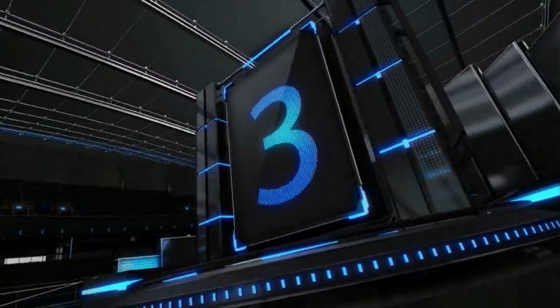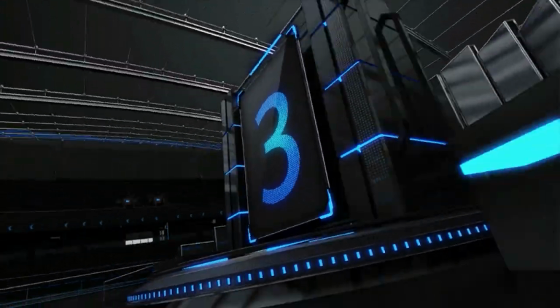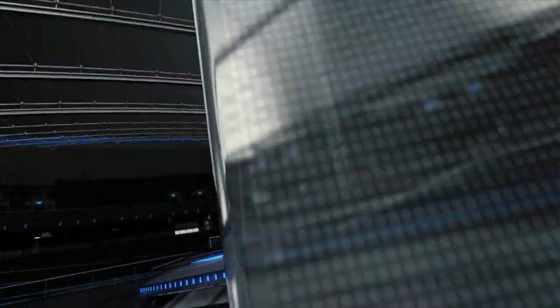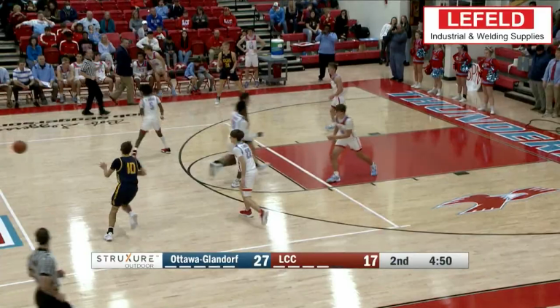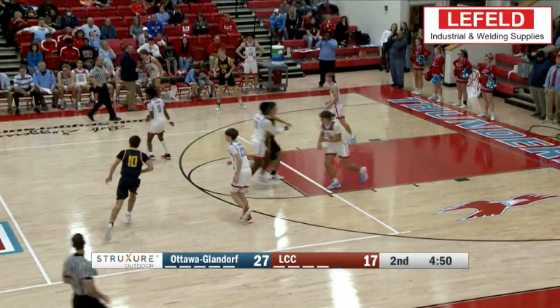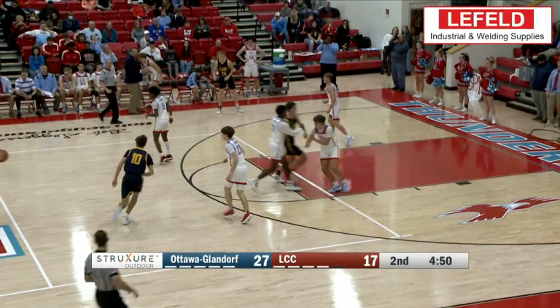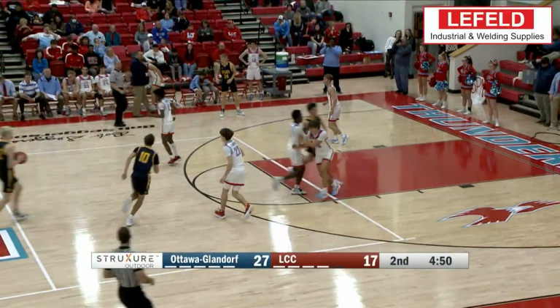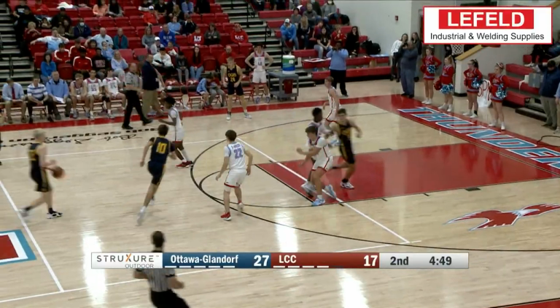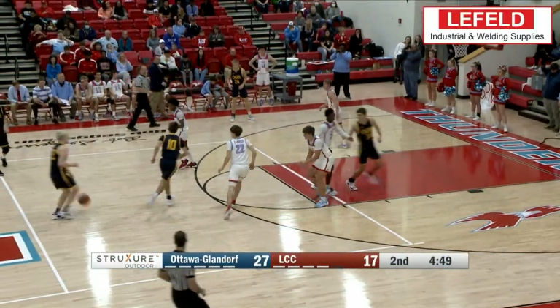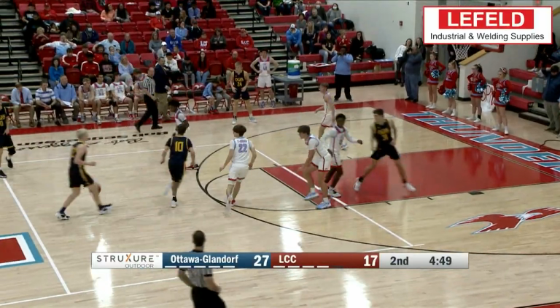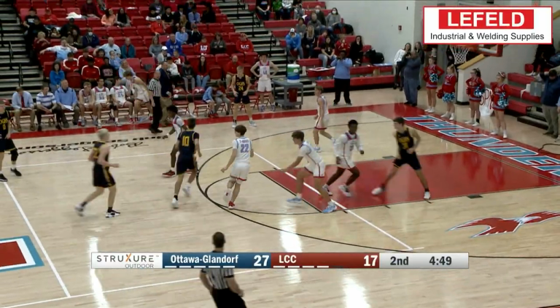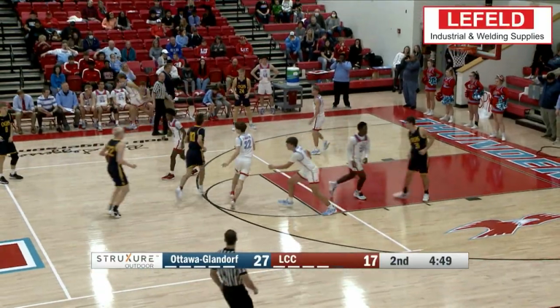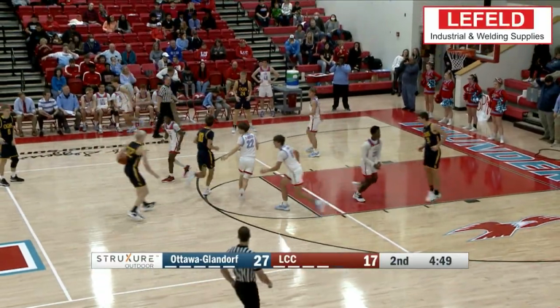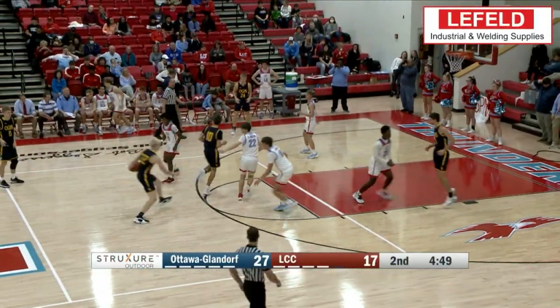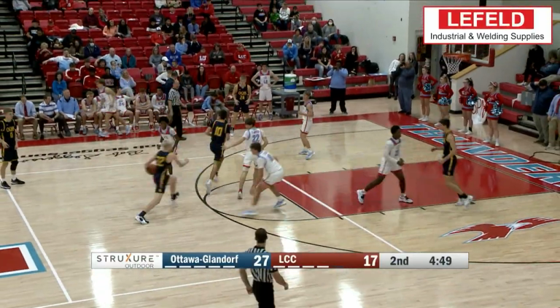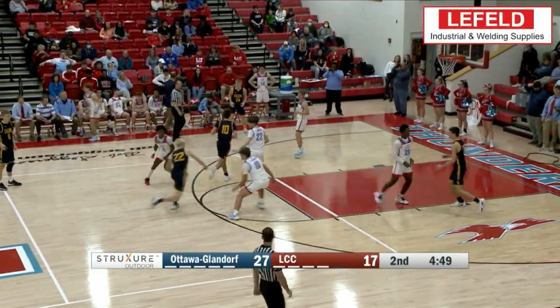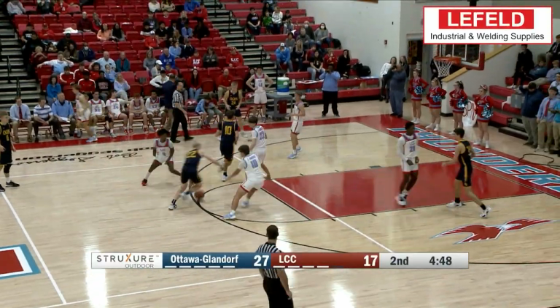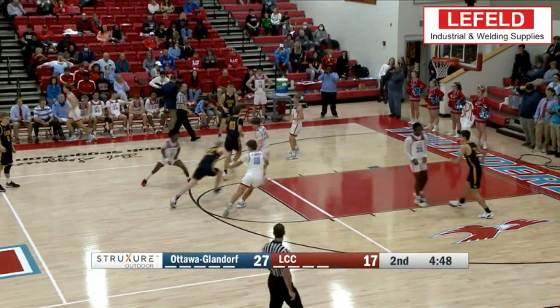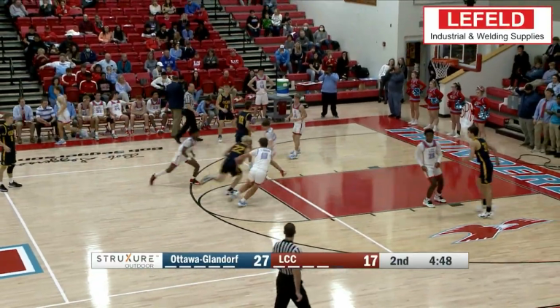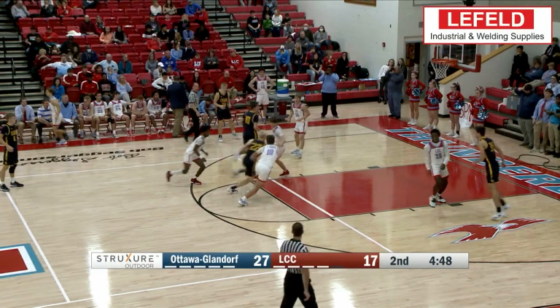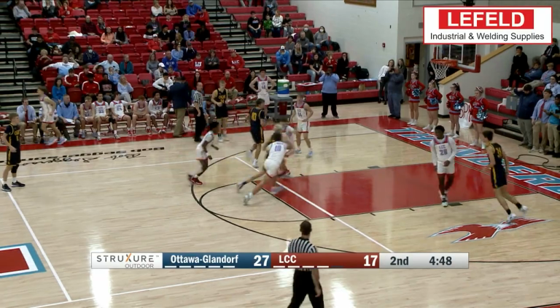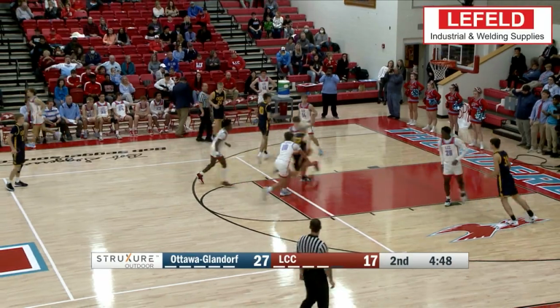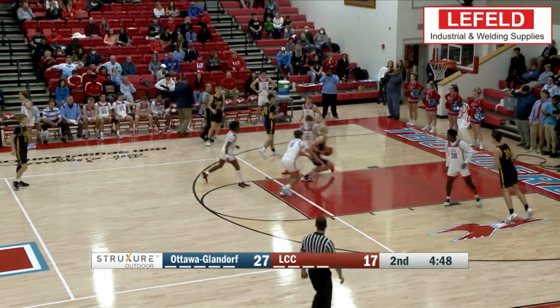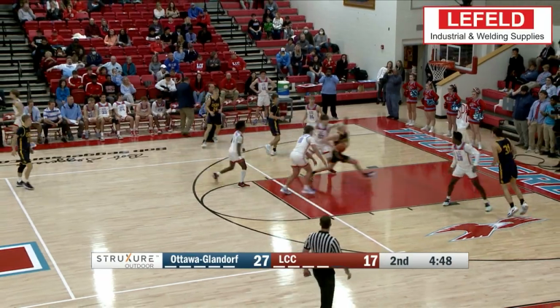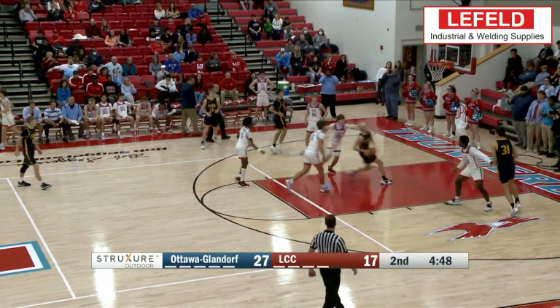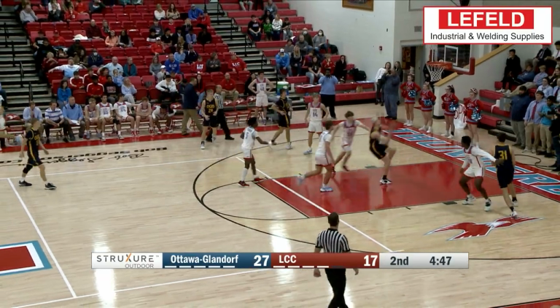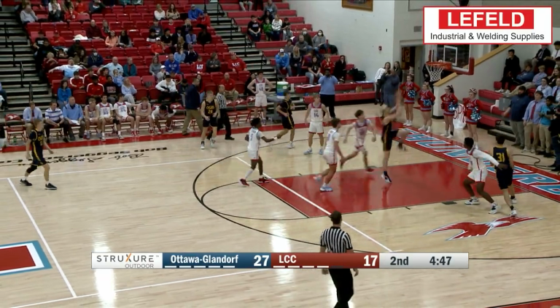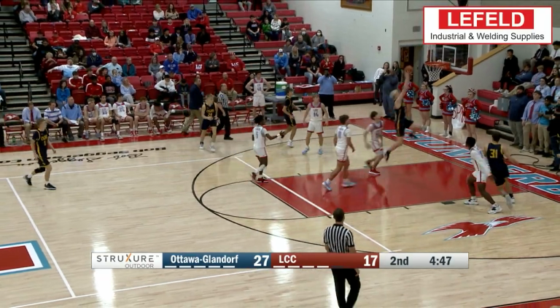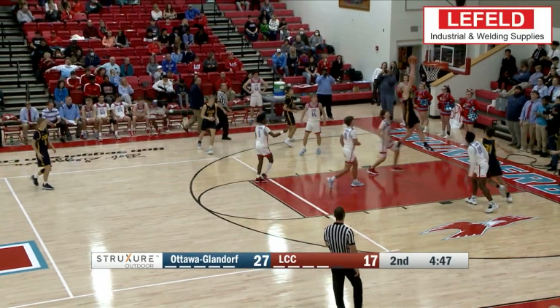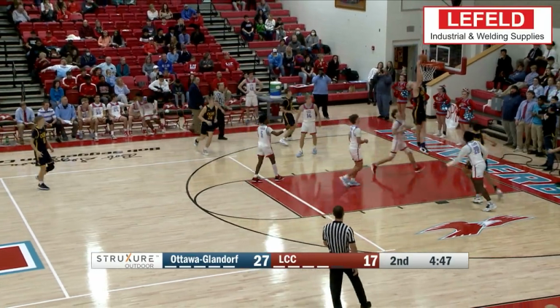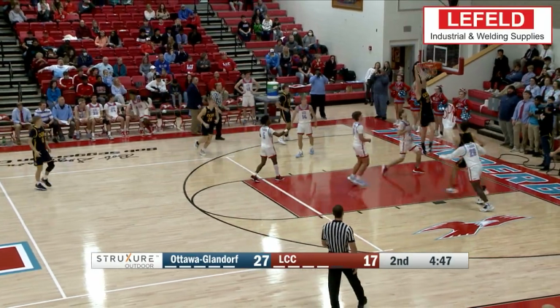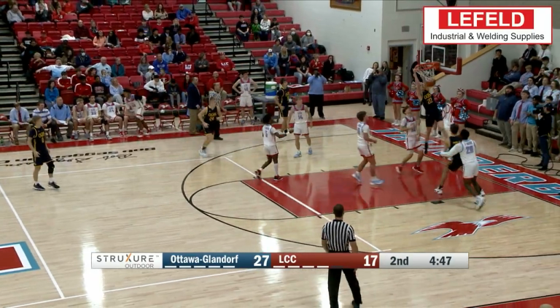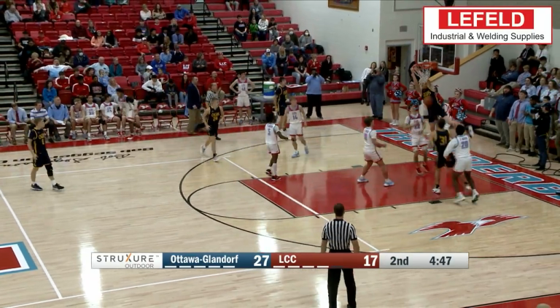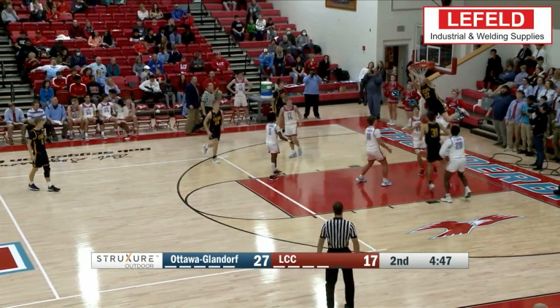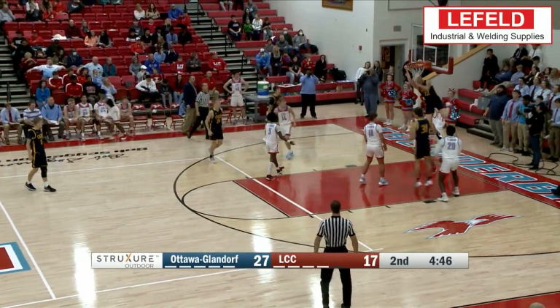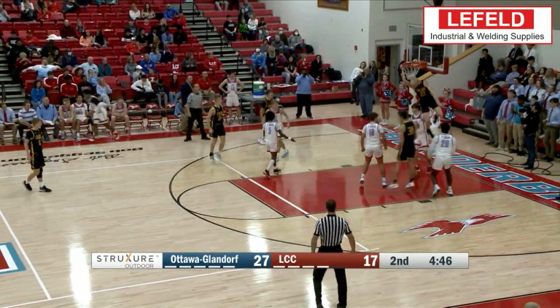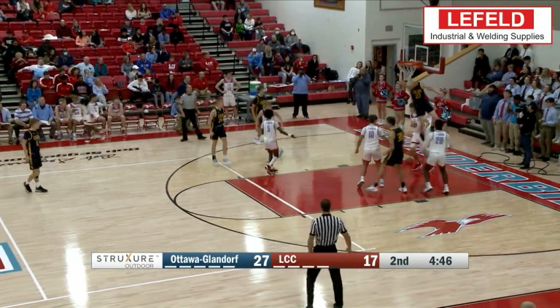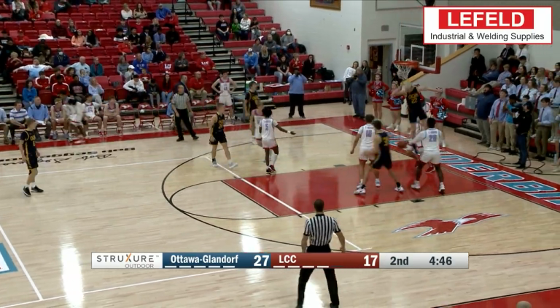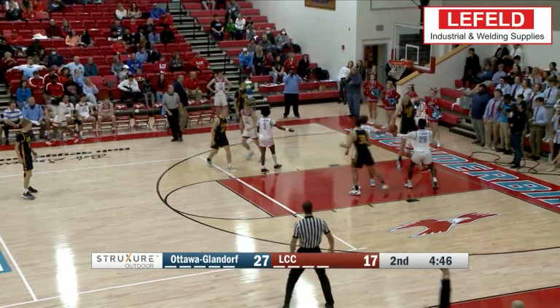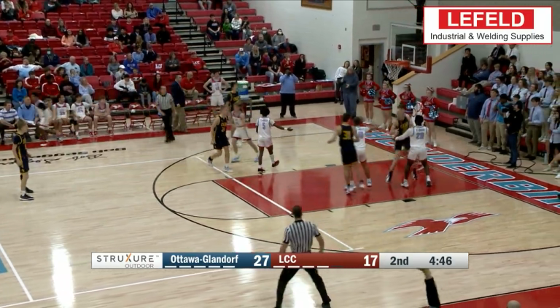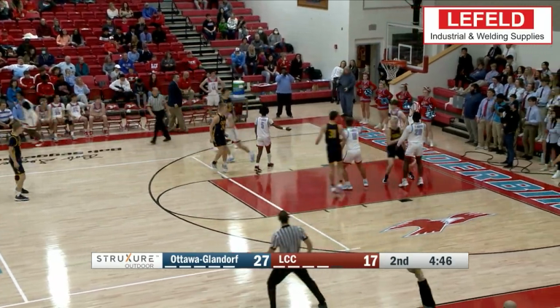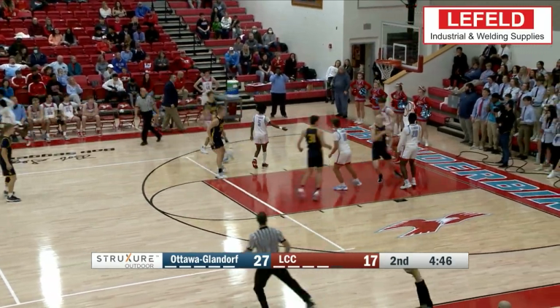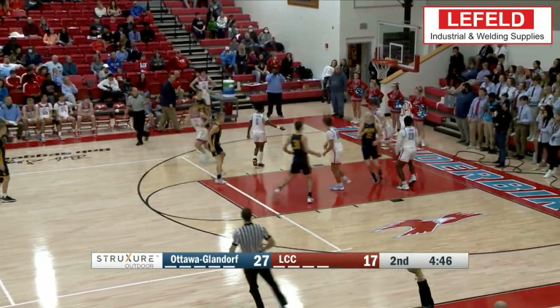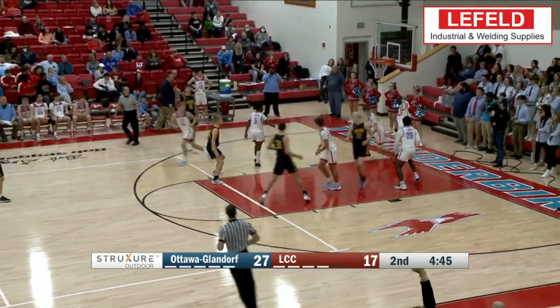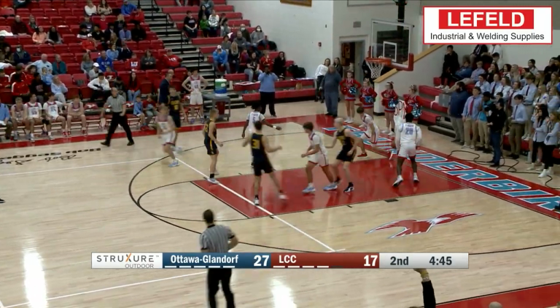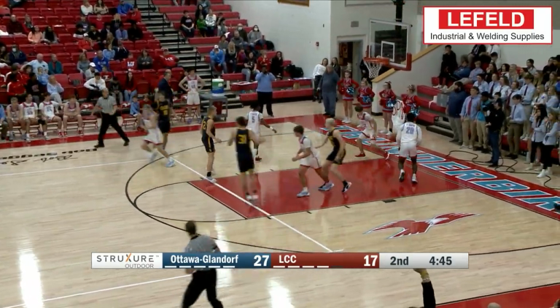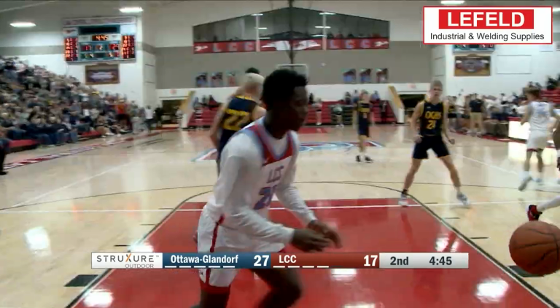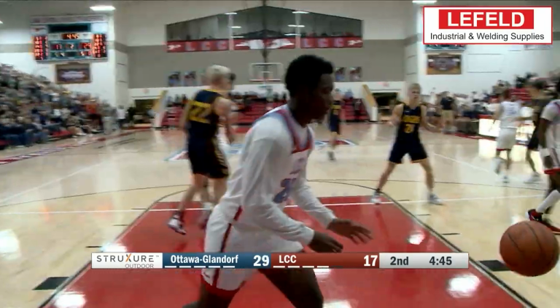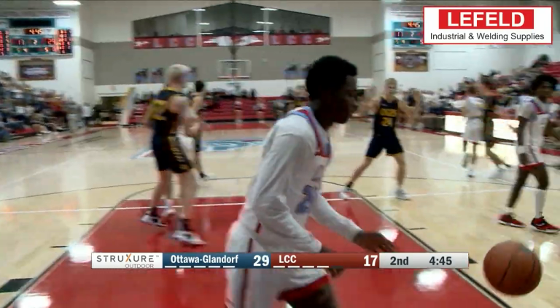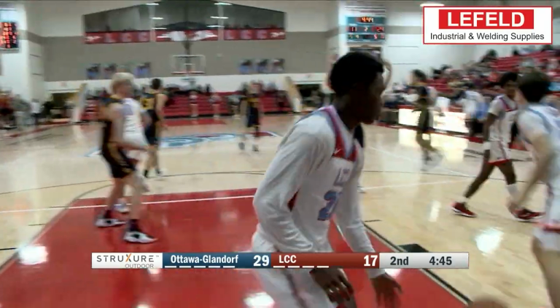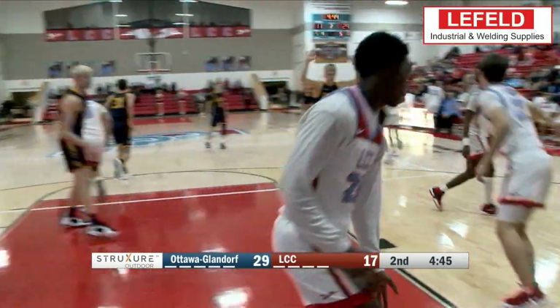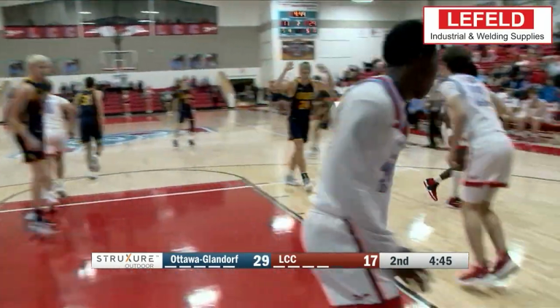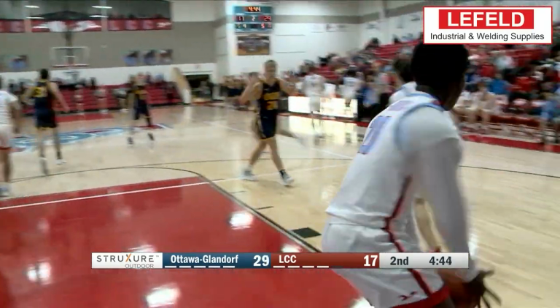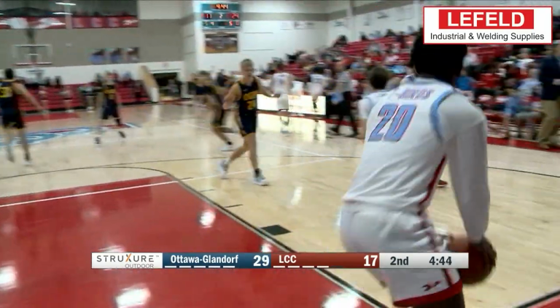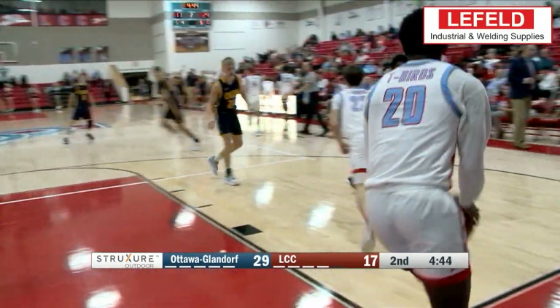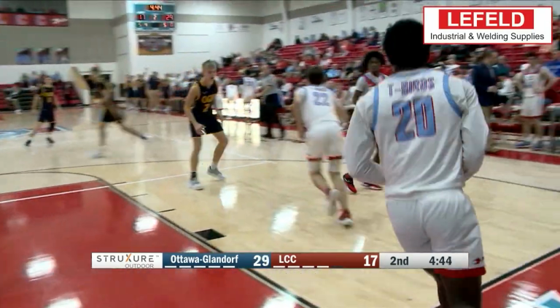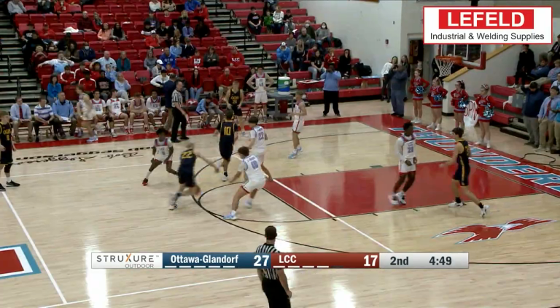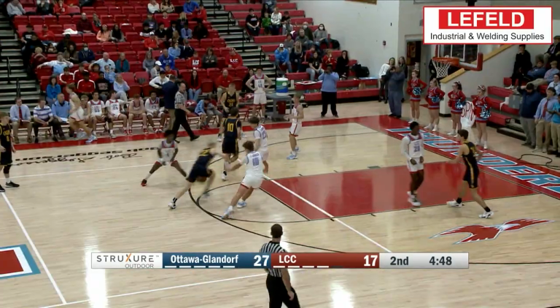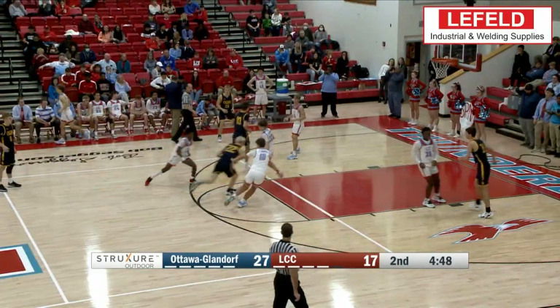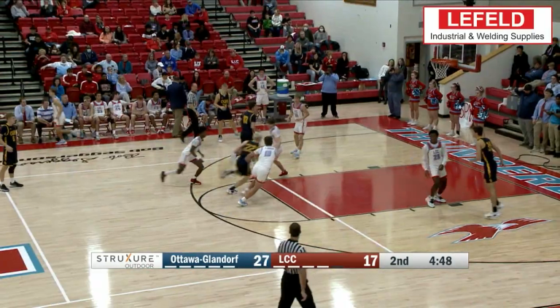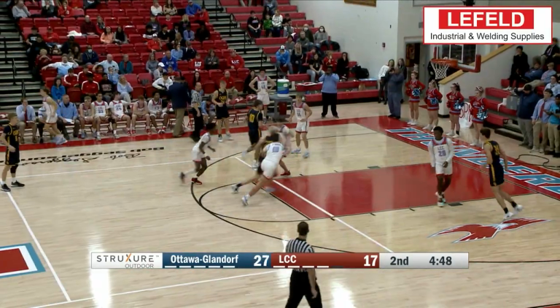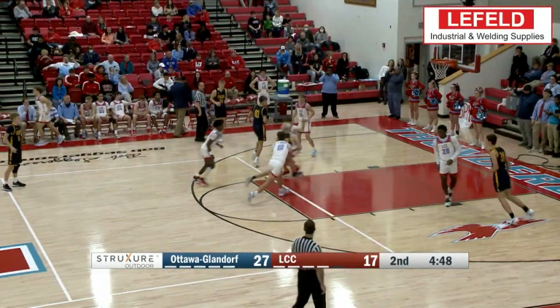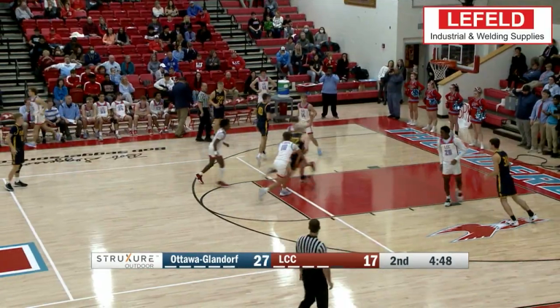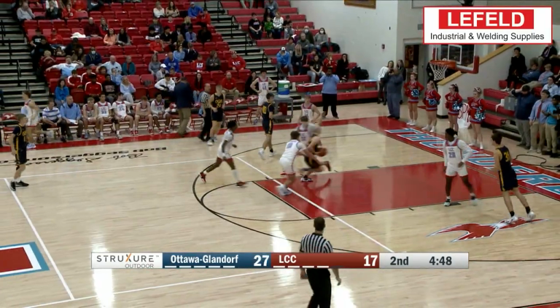At the 3 spot, we have OG's Colin White taking it strong to the hole, and he finishes with a flush of his own.